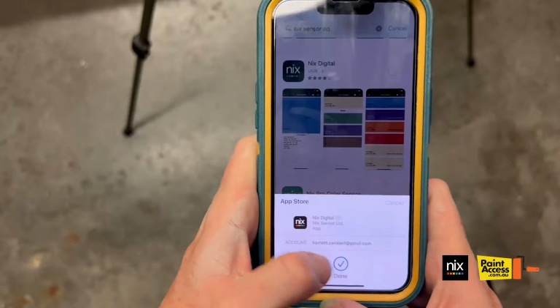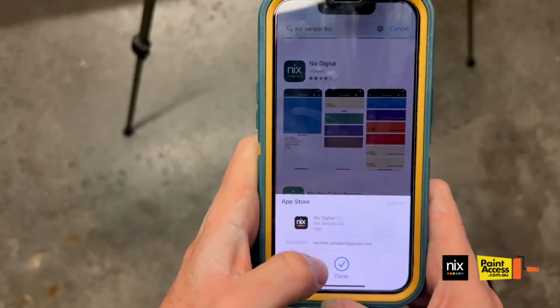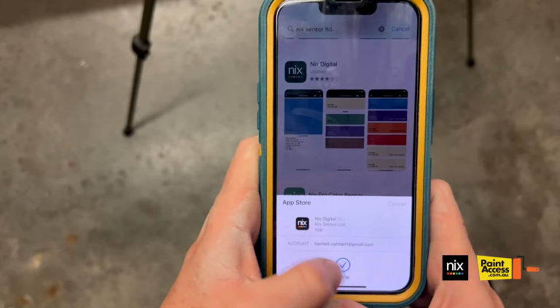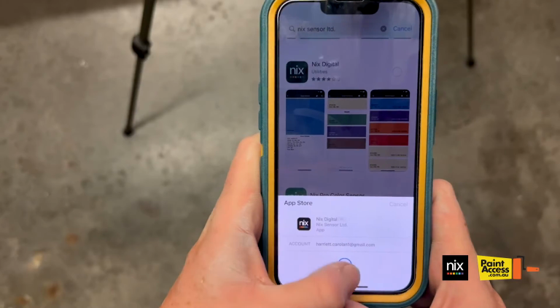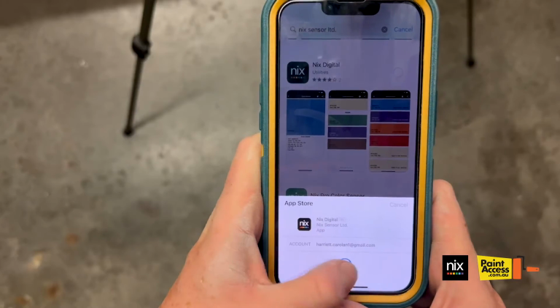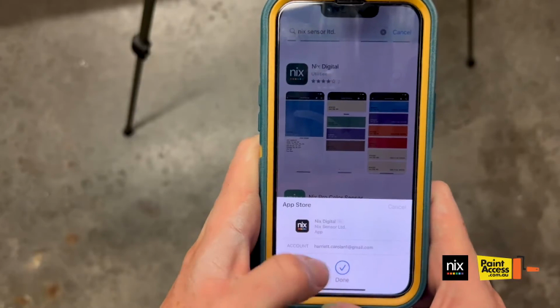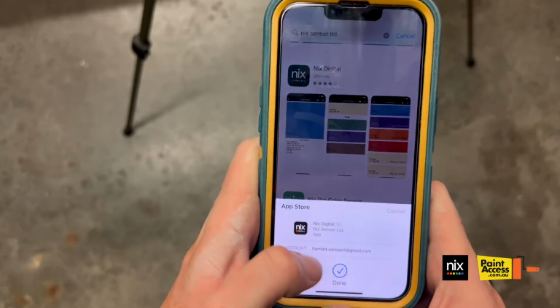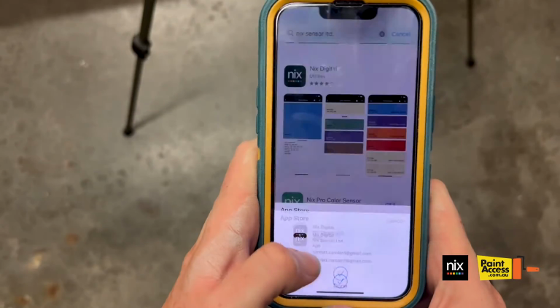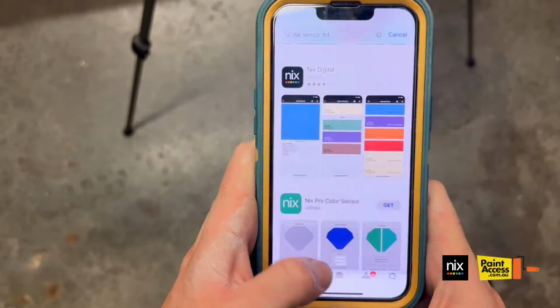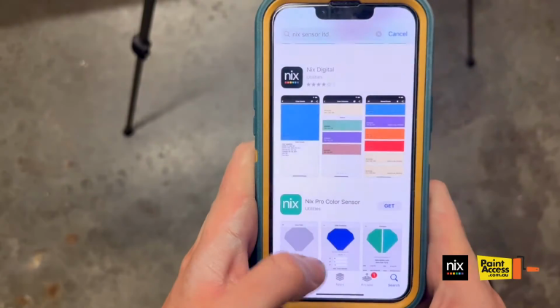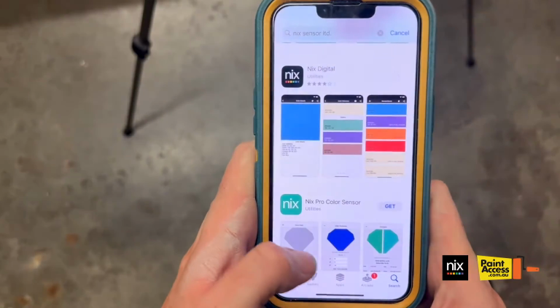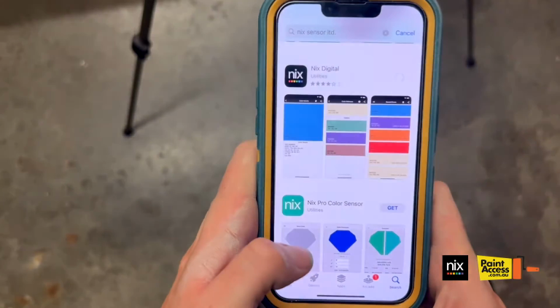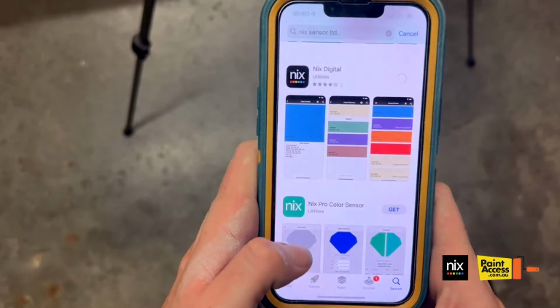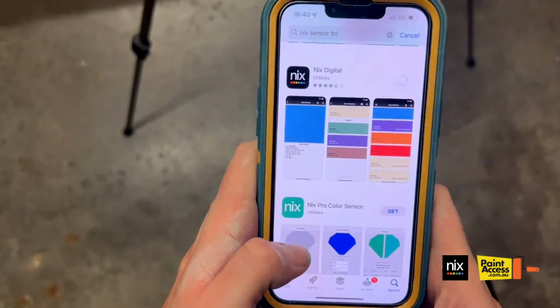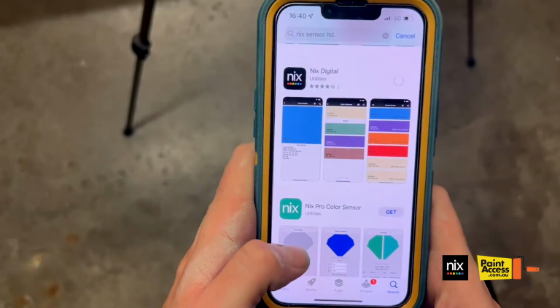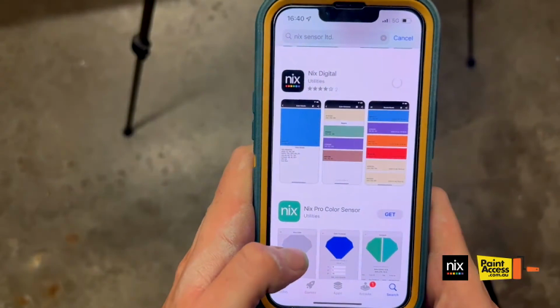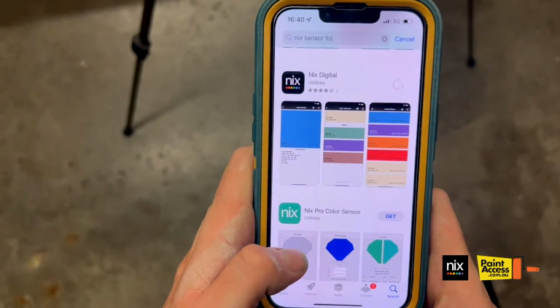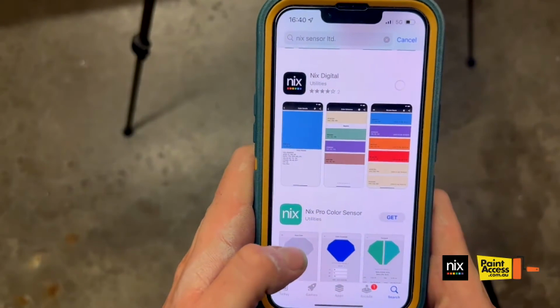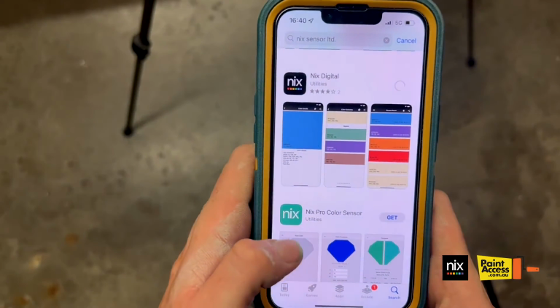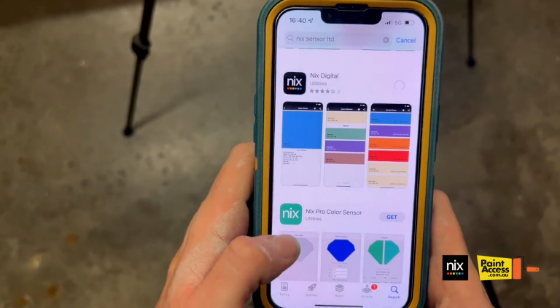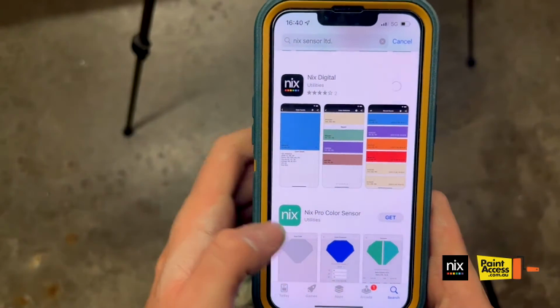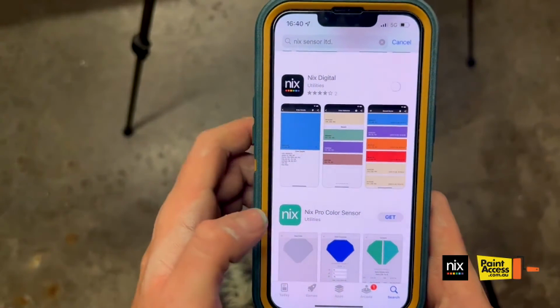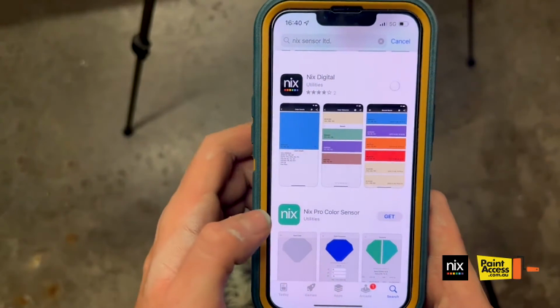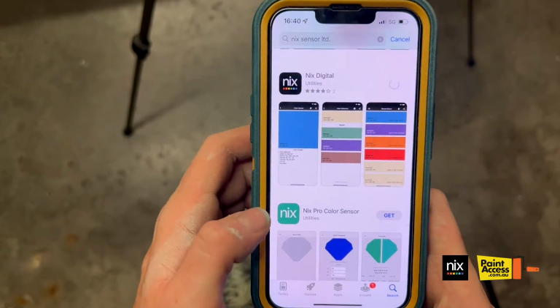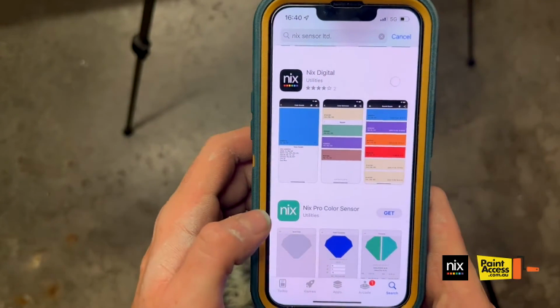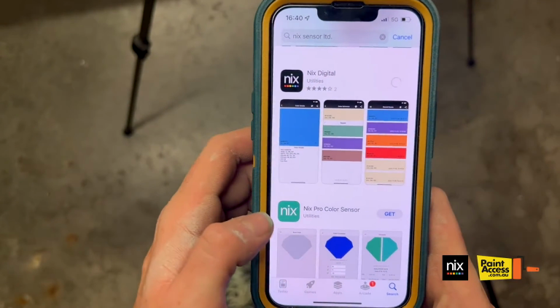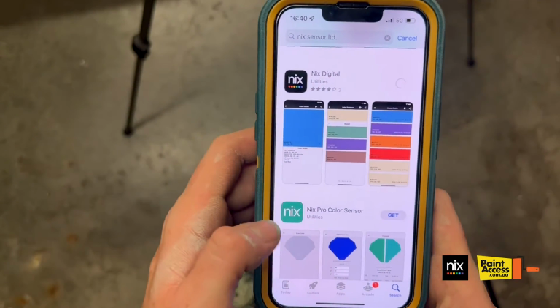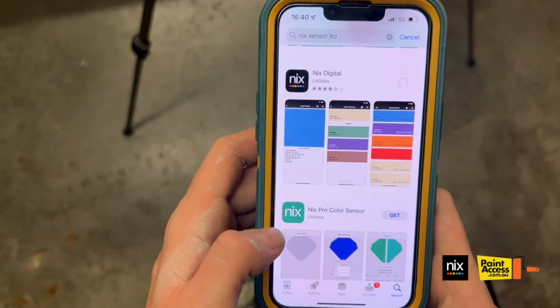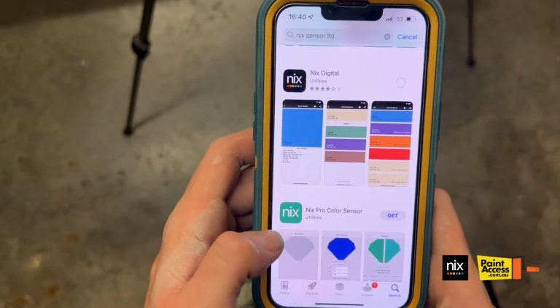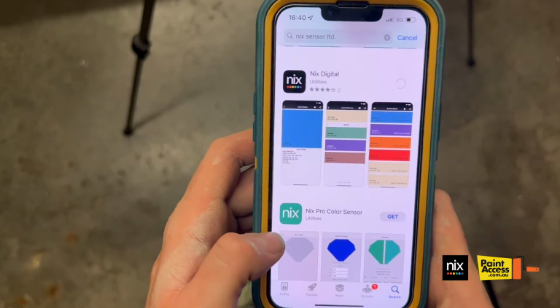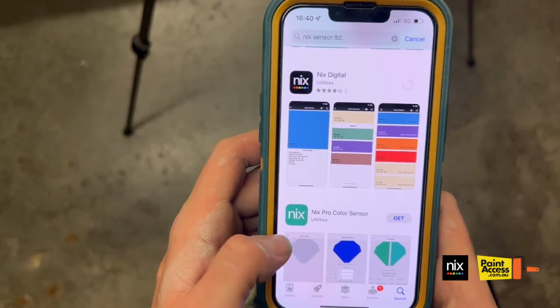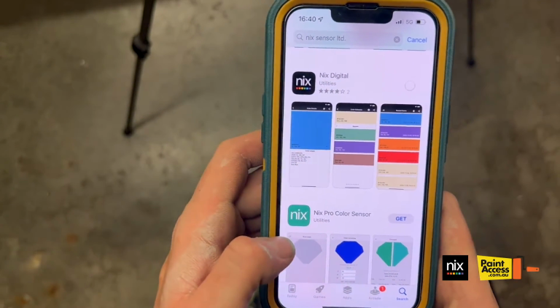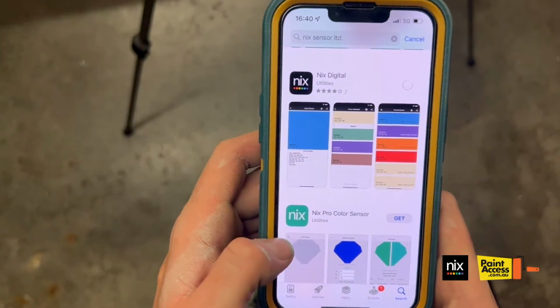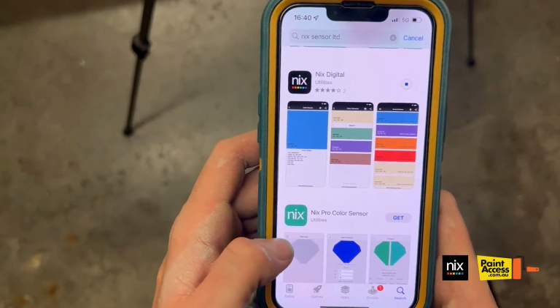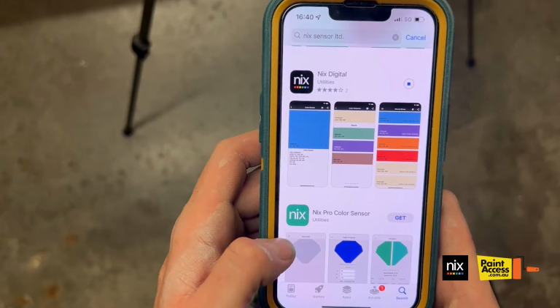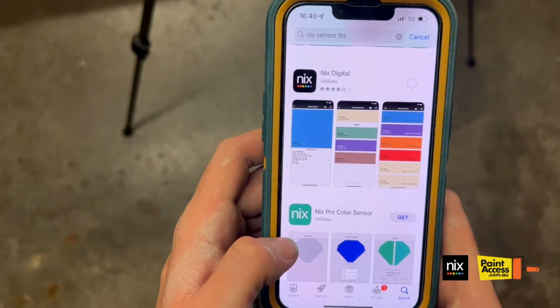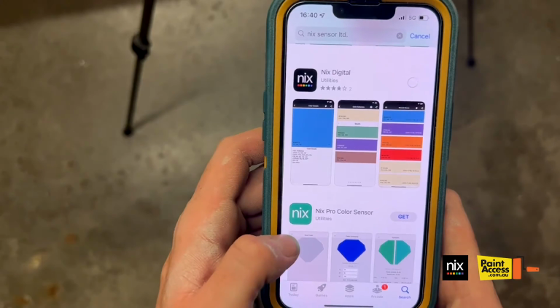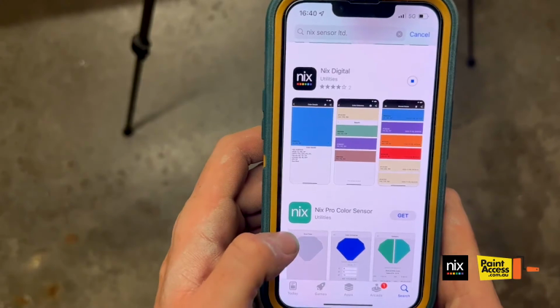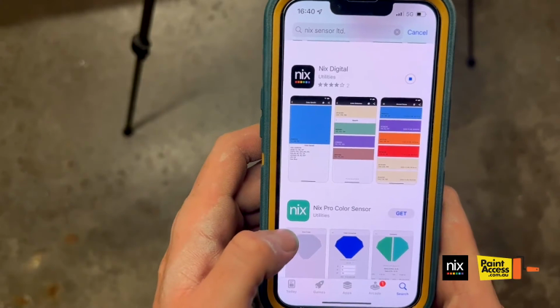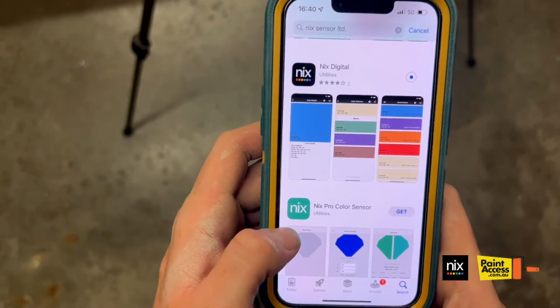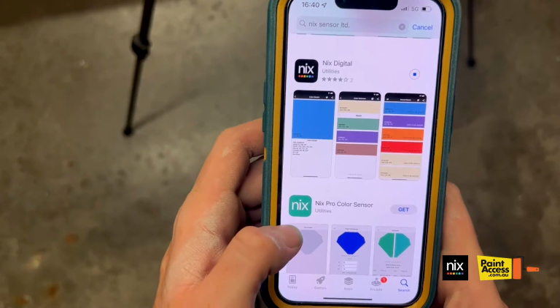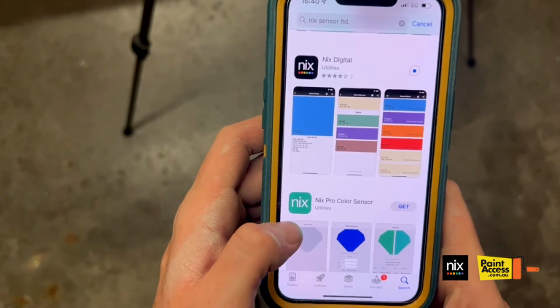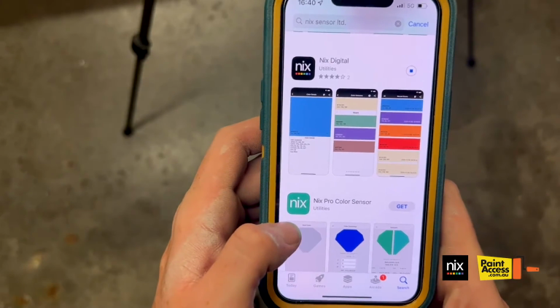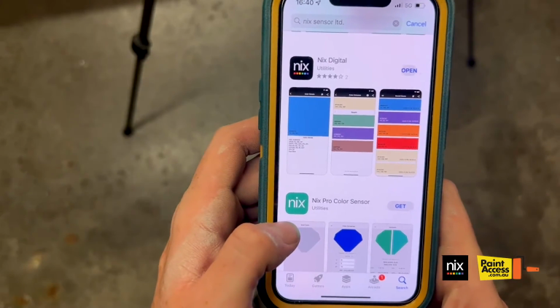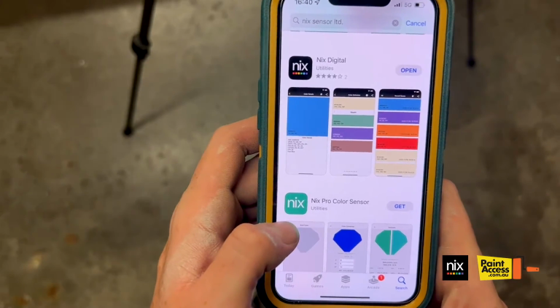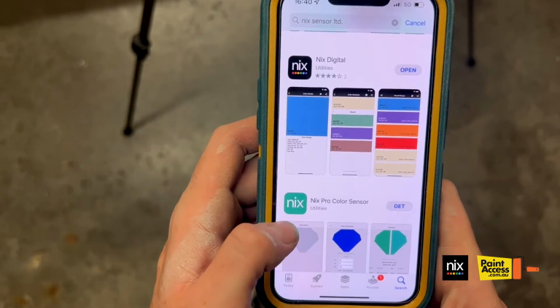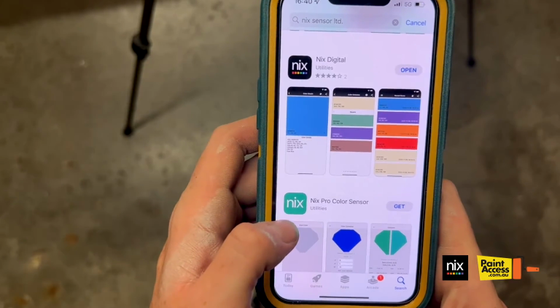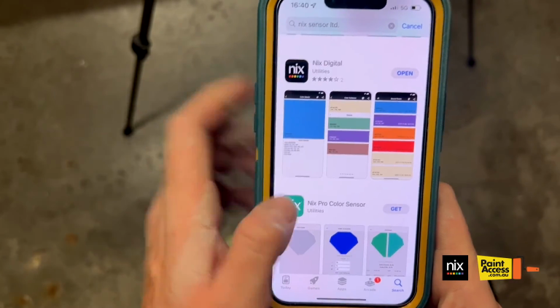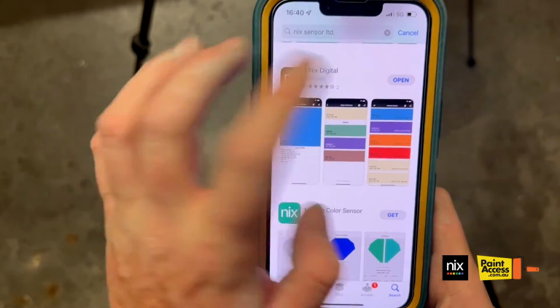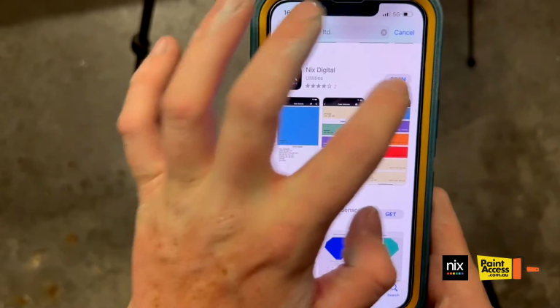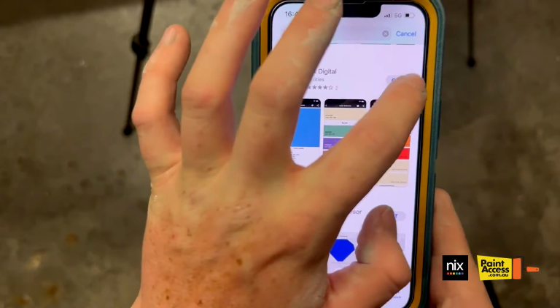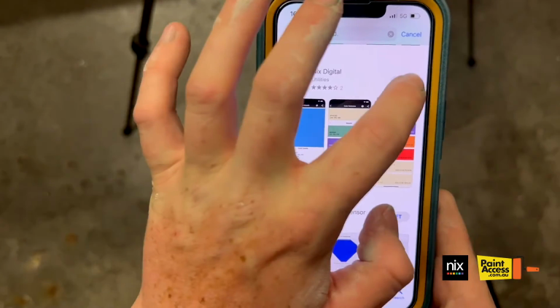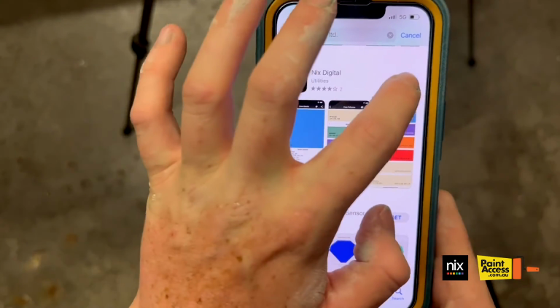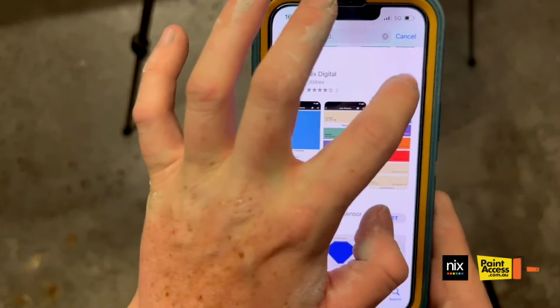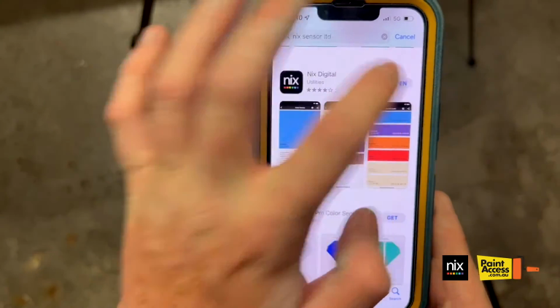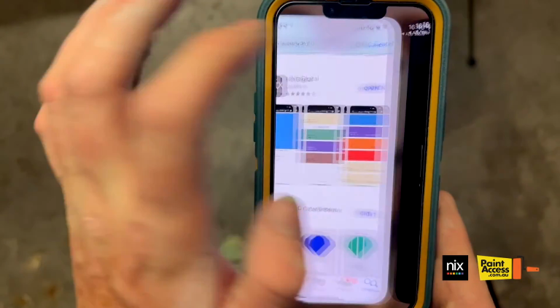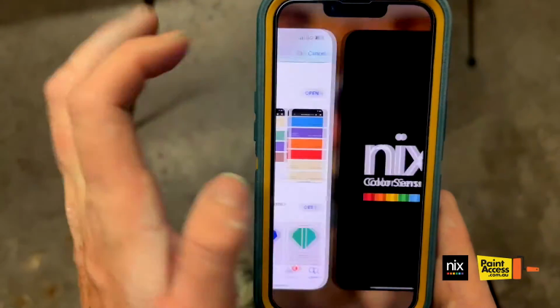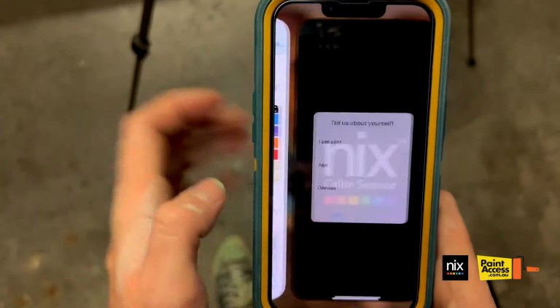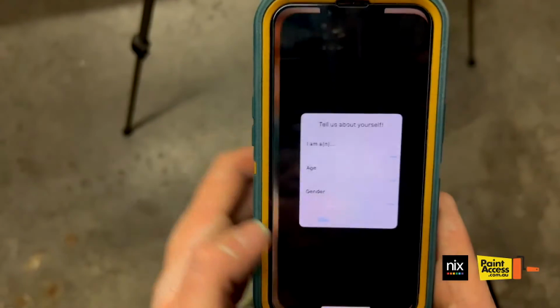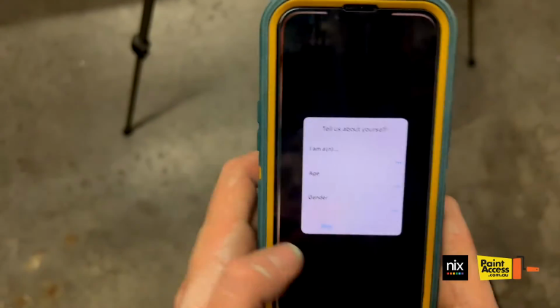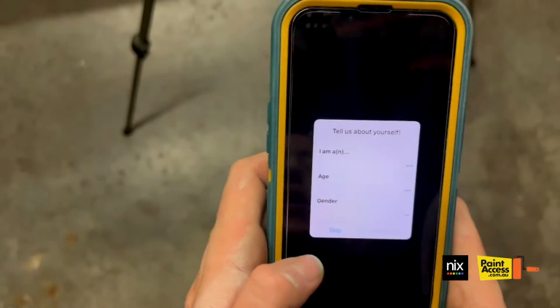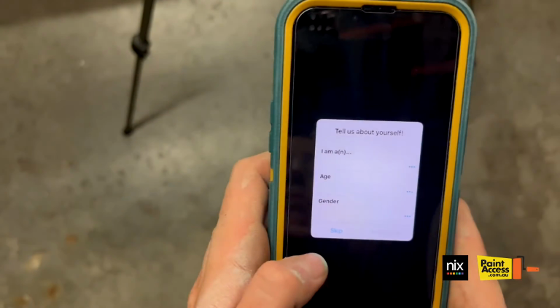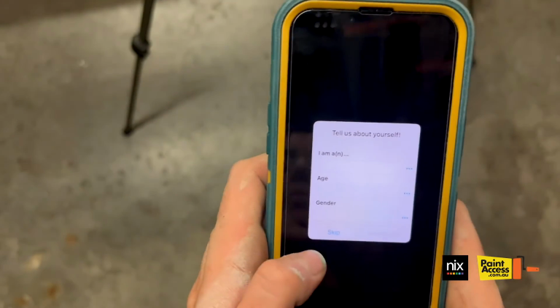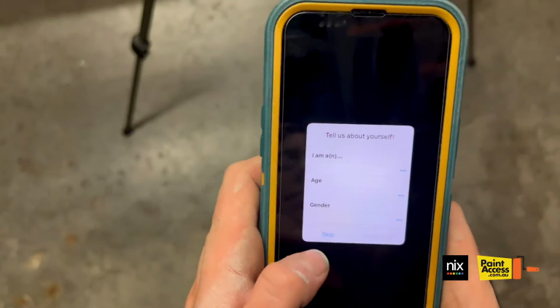So once you go into the App Store, just type in NYX Sensor, and the app will be the first one there. Just download the app and then simply open it.